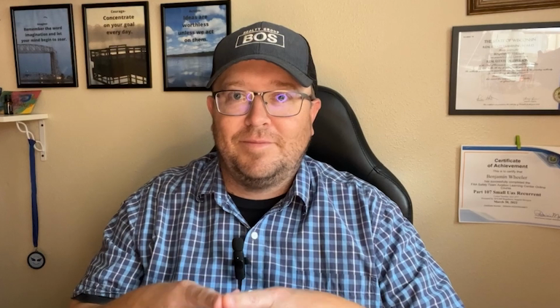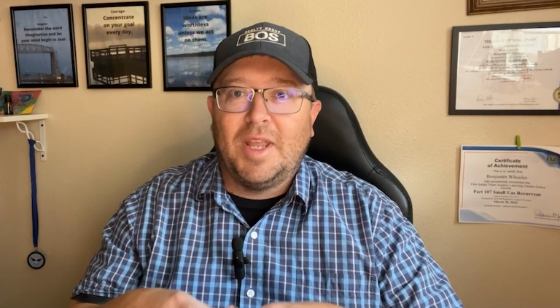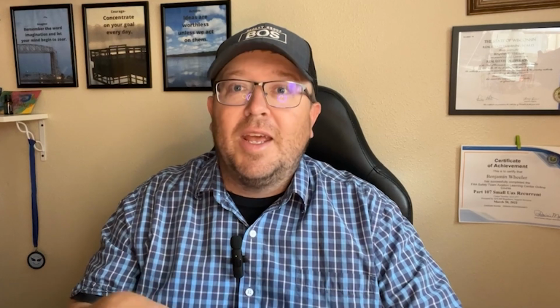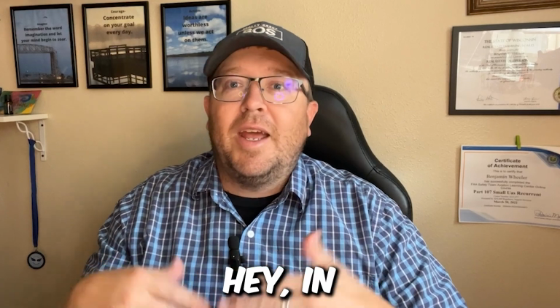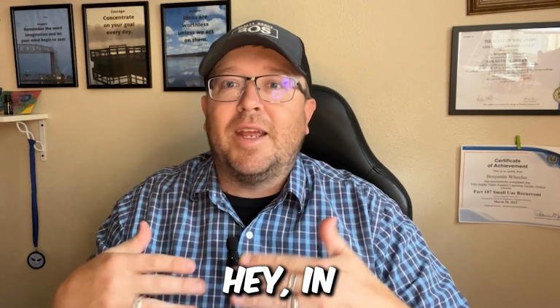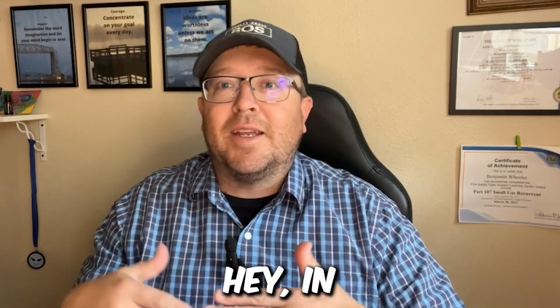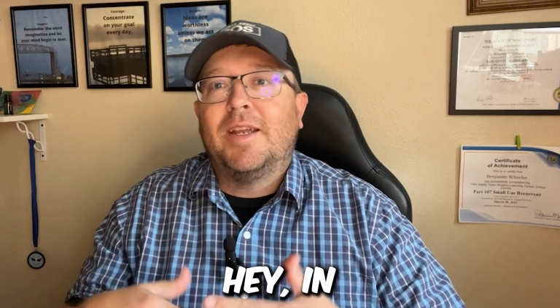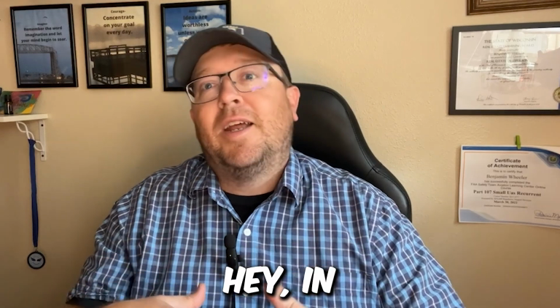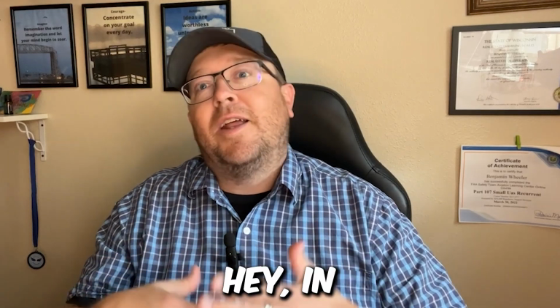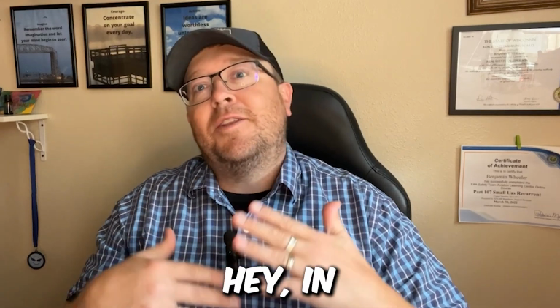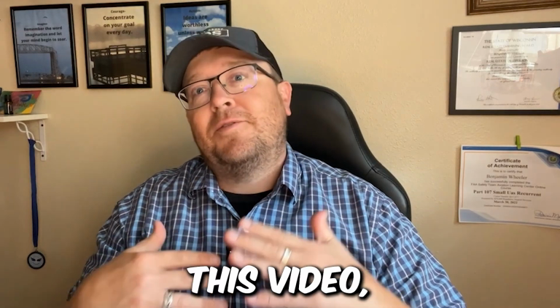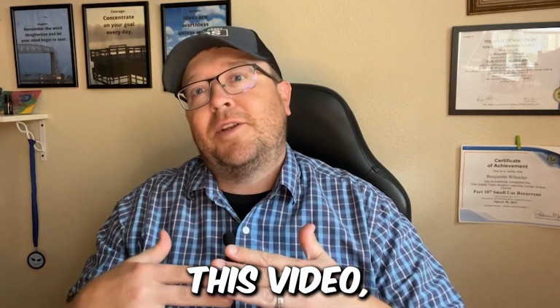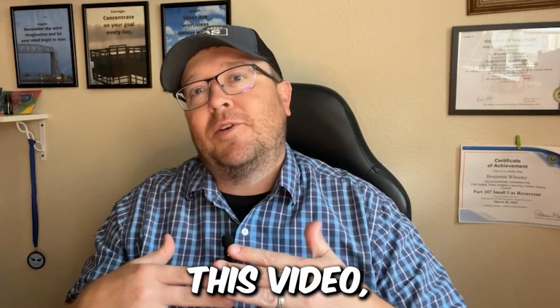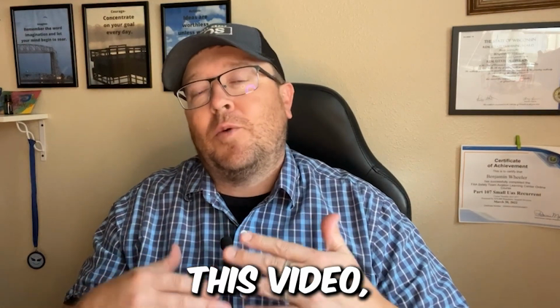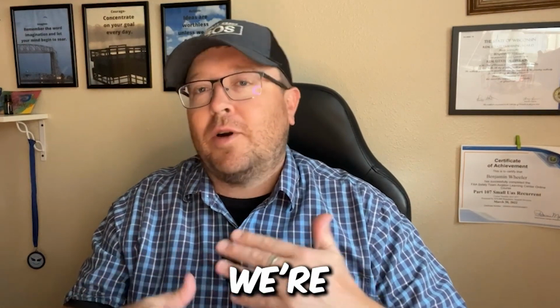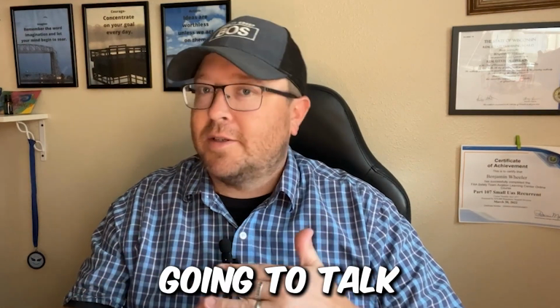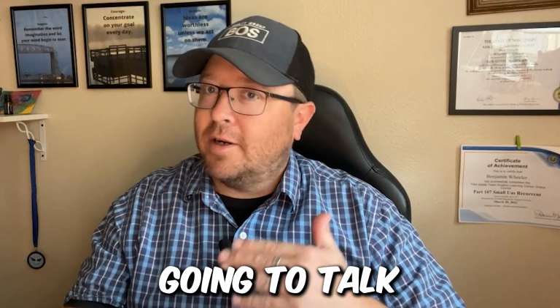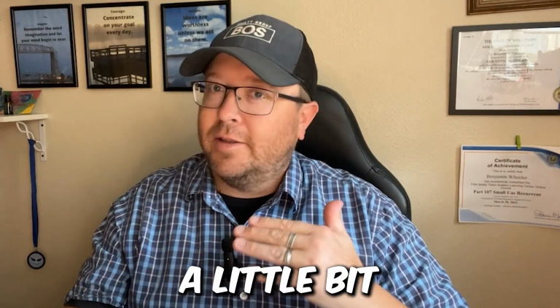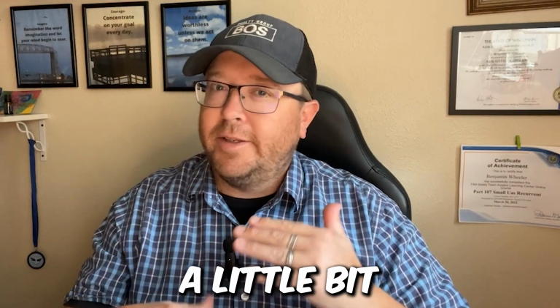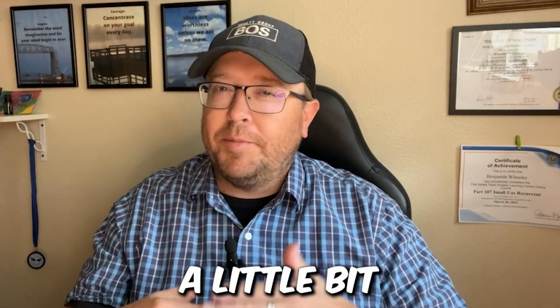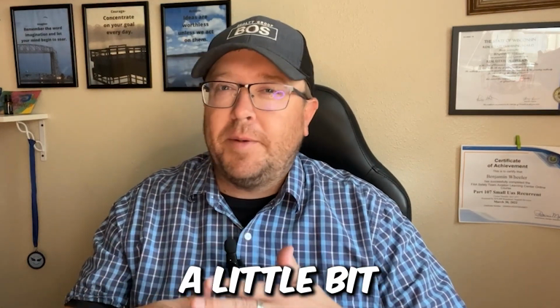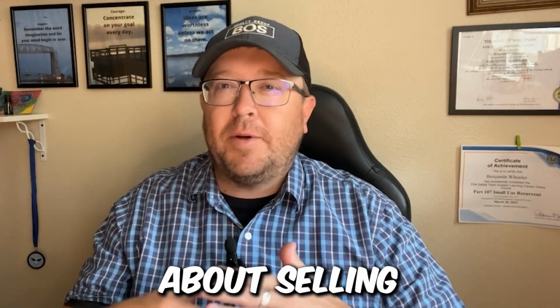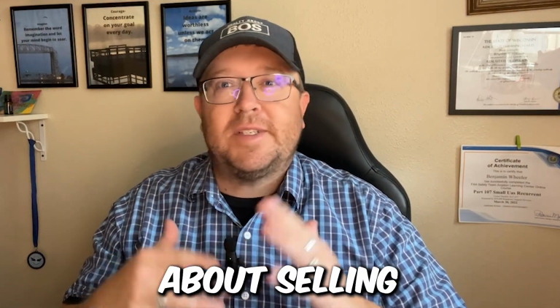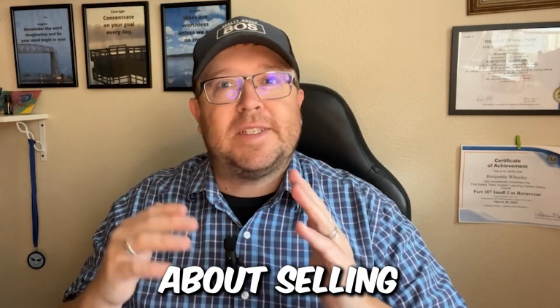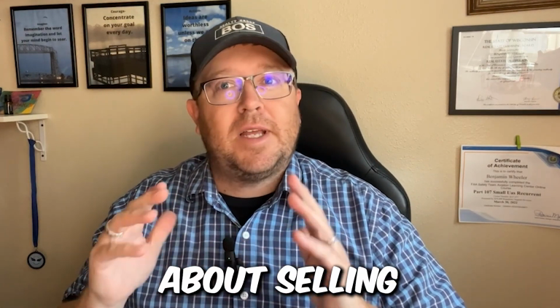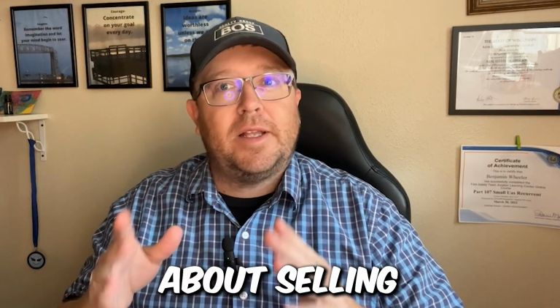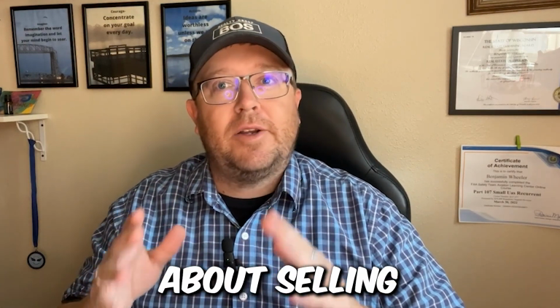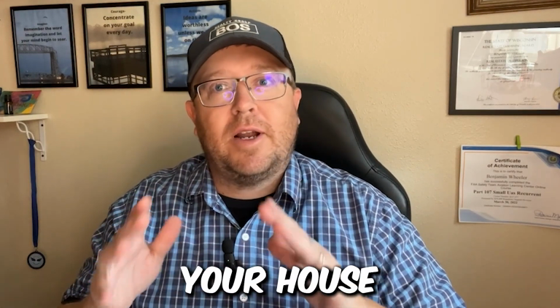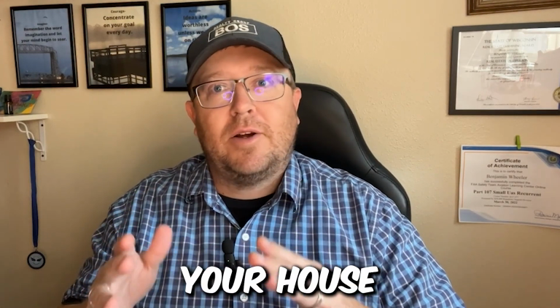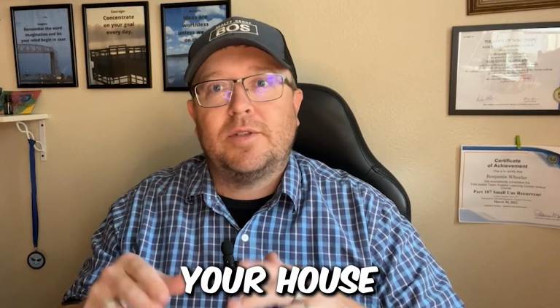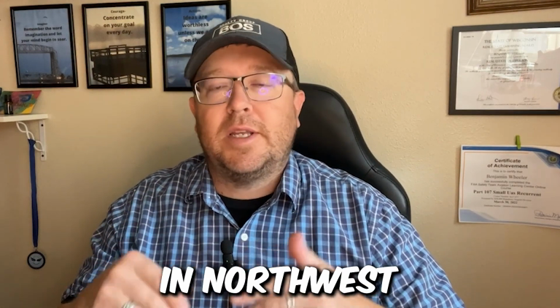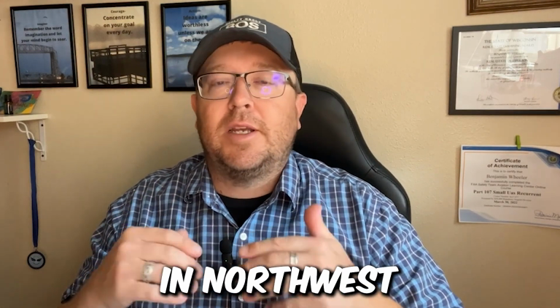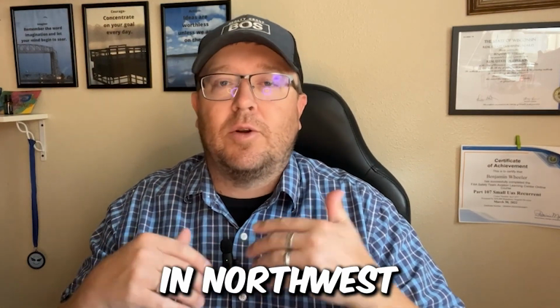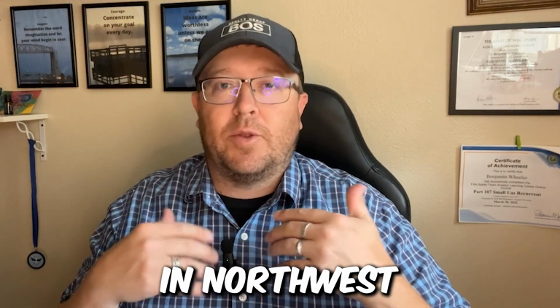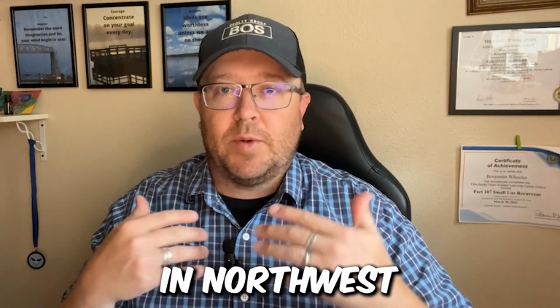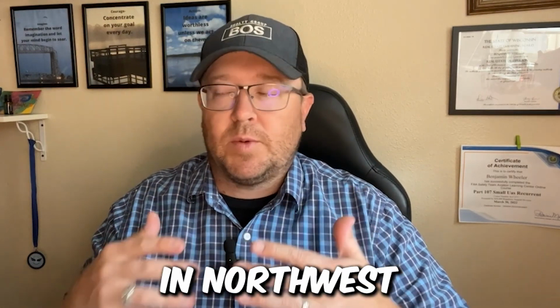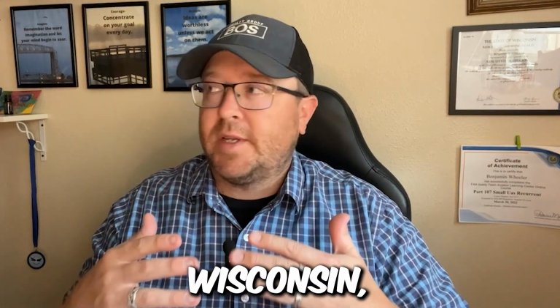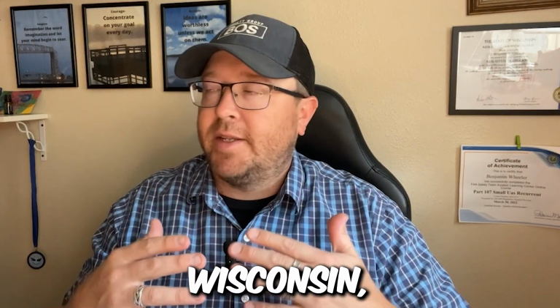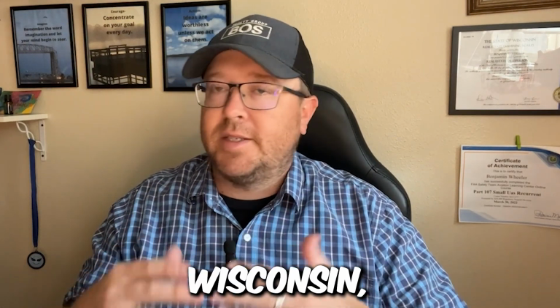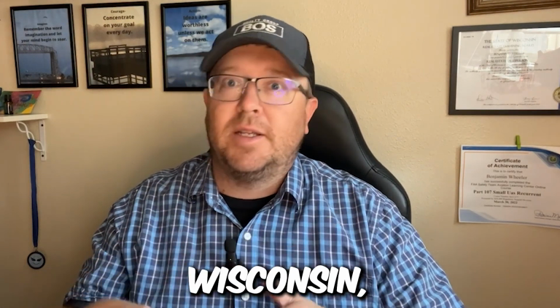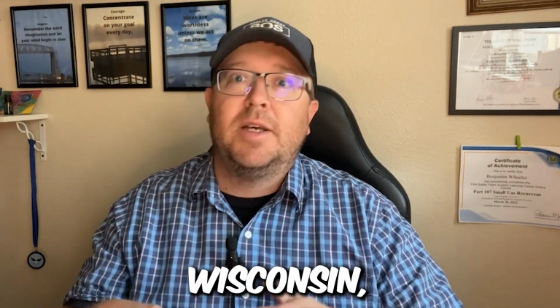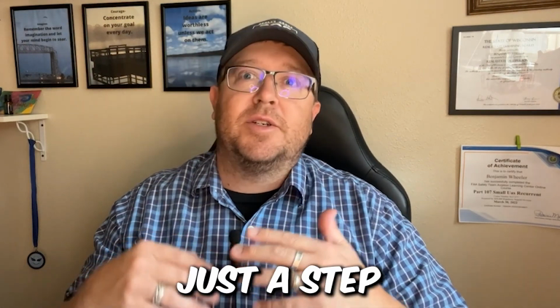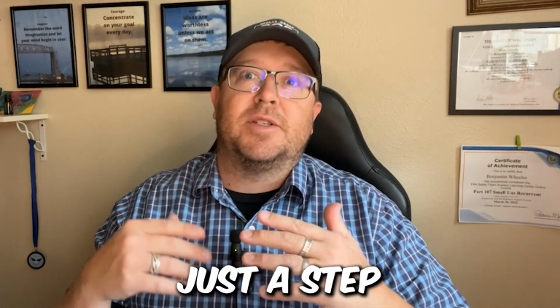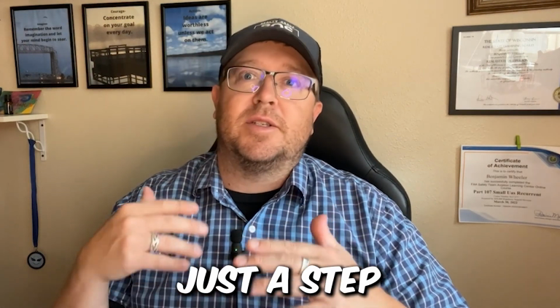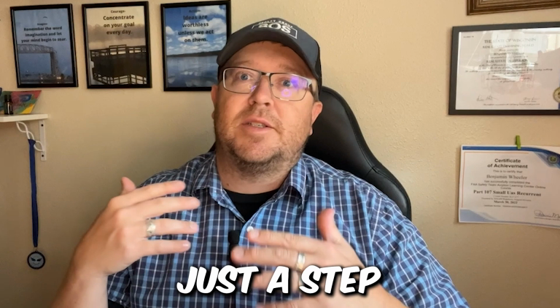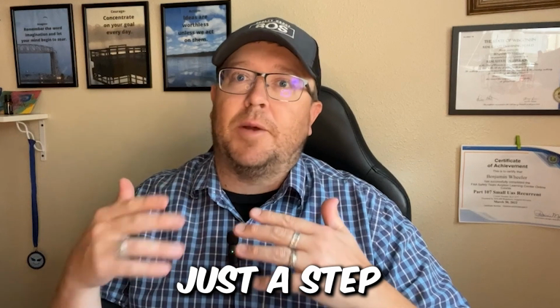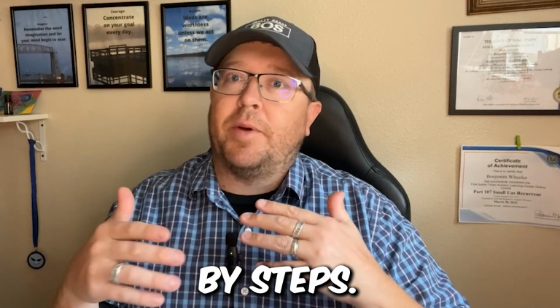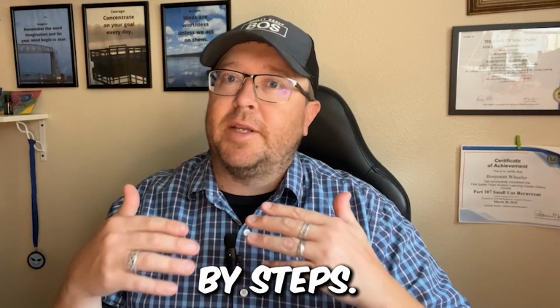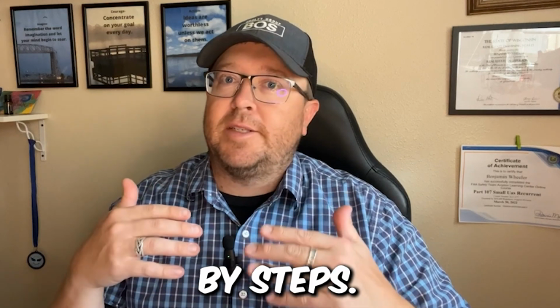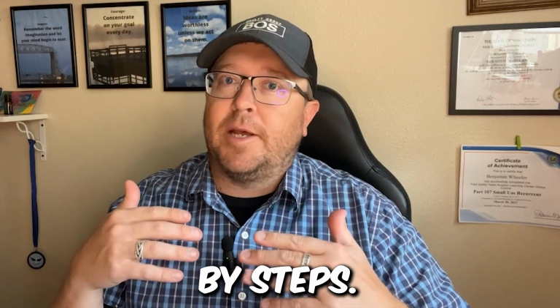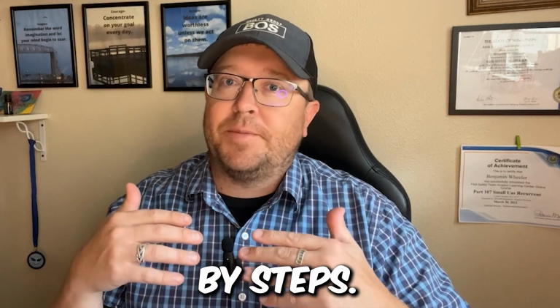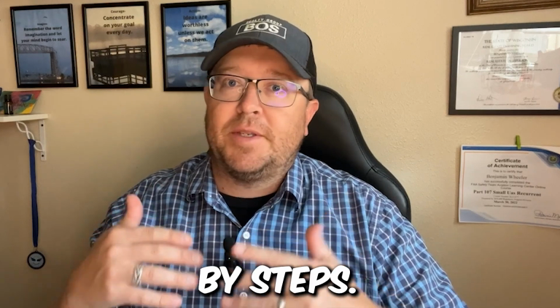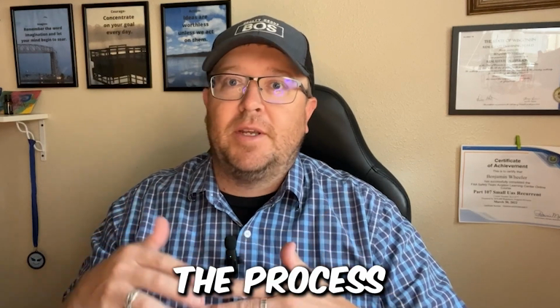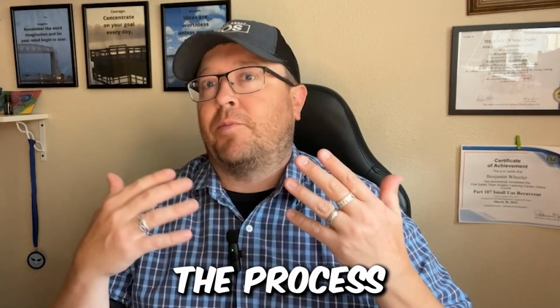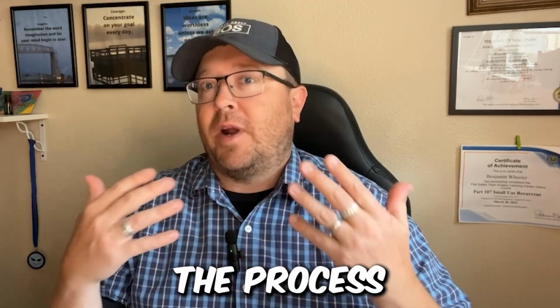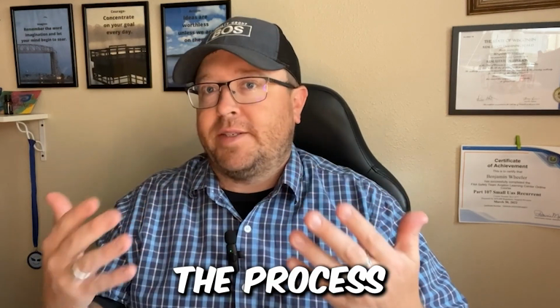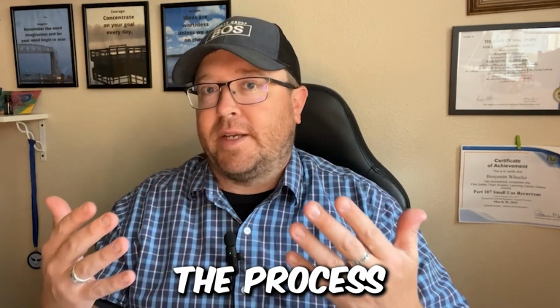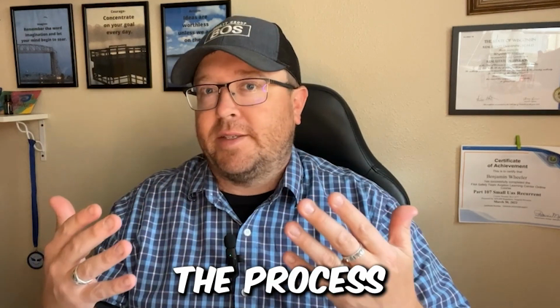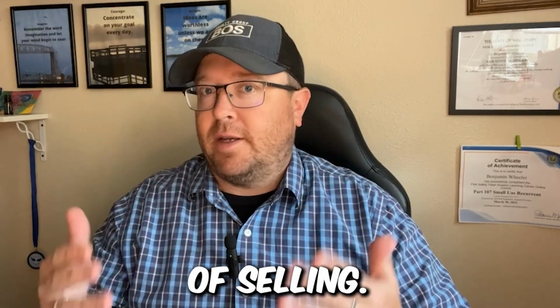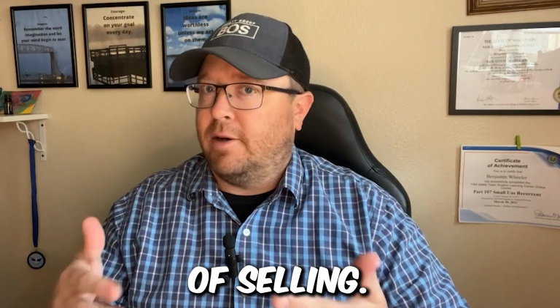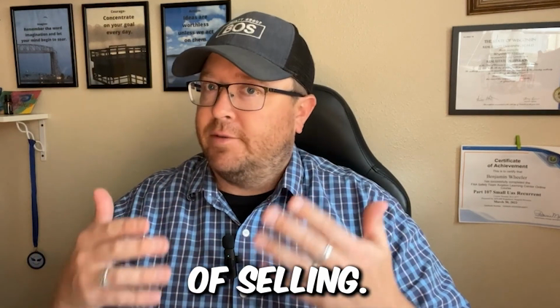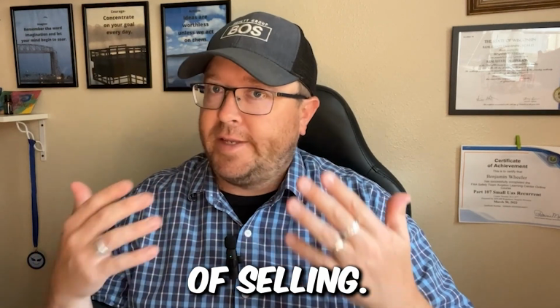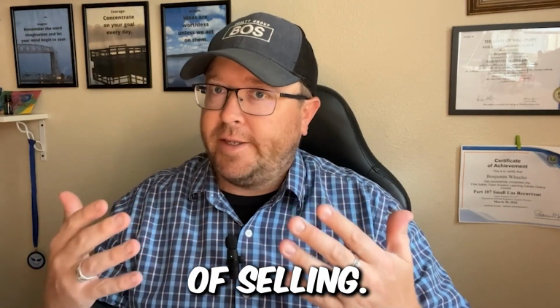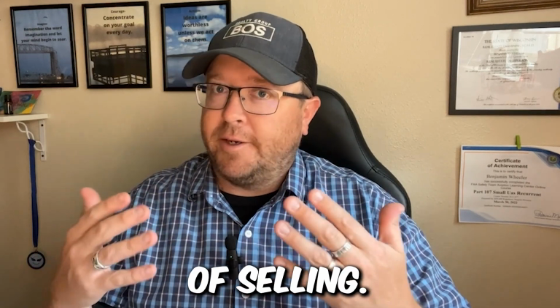Hey, in this video we're going to talk a little bit about selling your house in Northwest Wisconsin — just the step-by-steps, the process of selling.